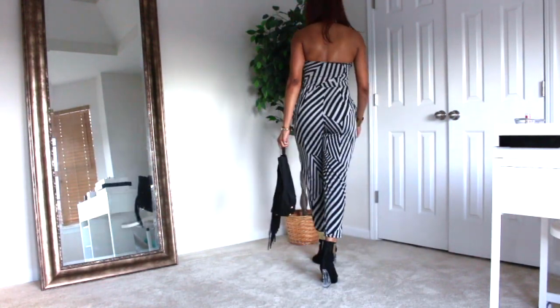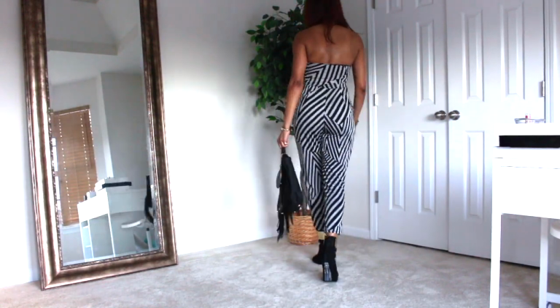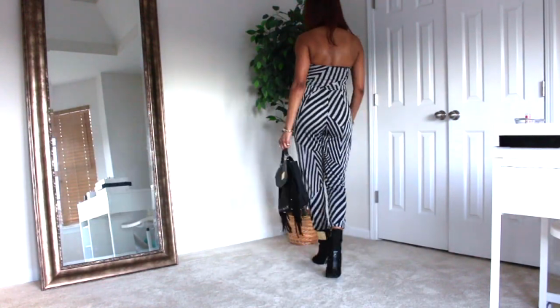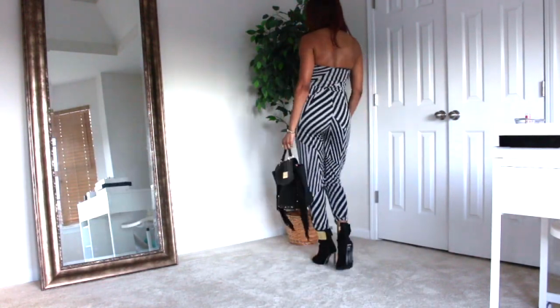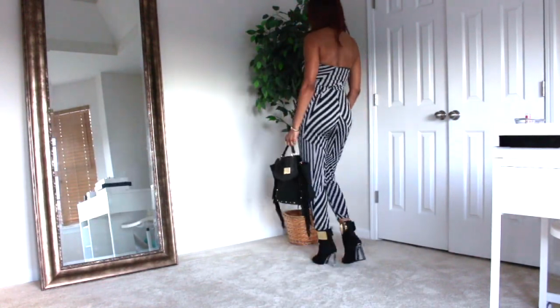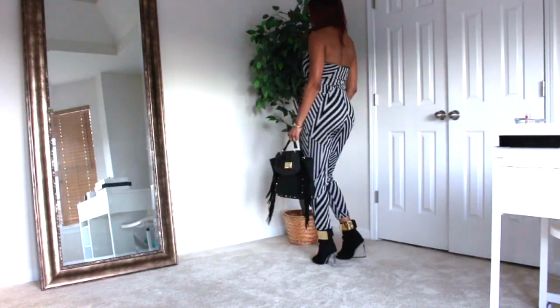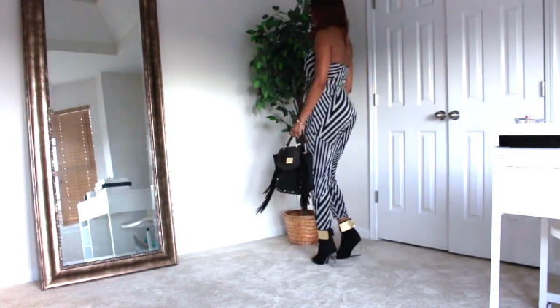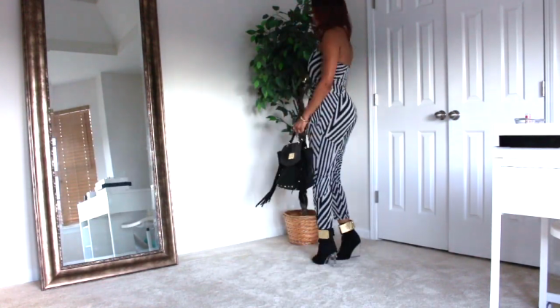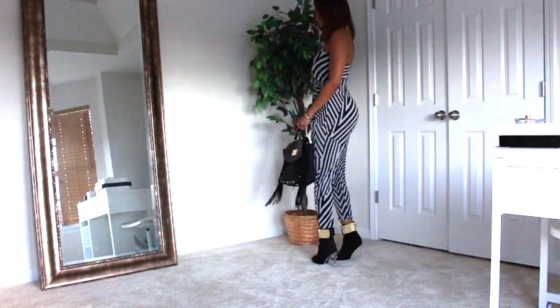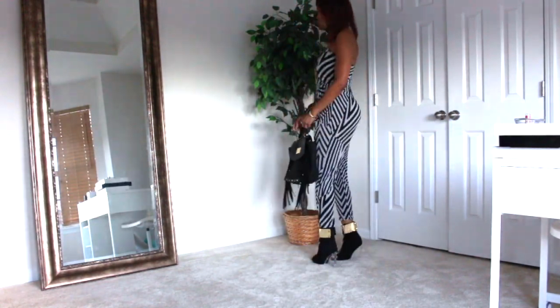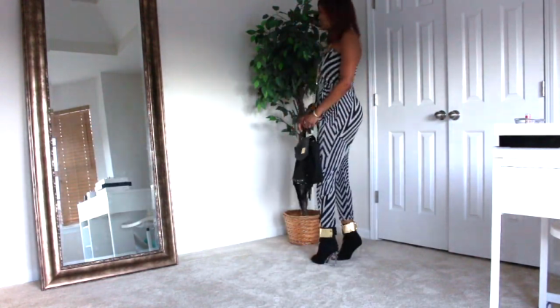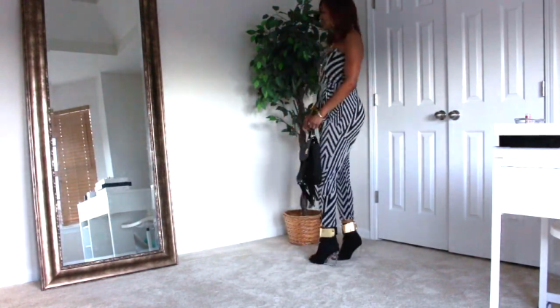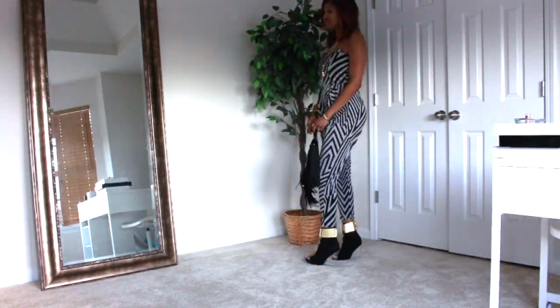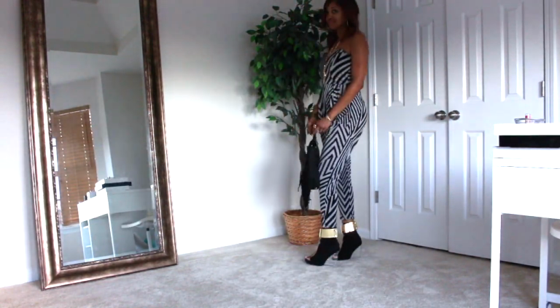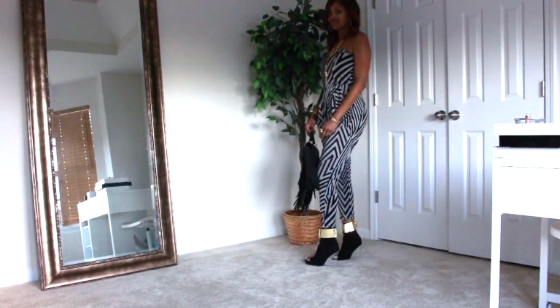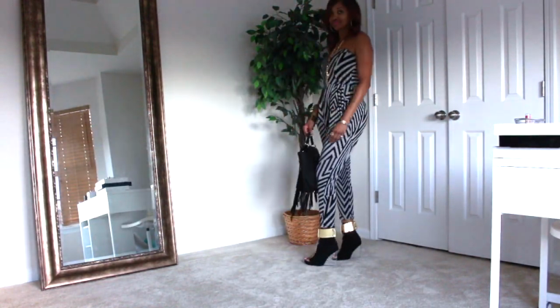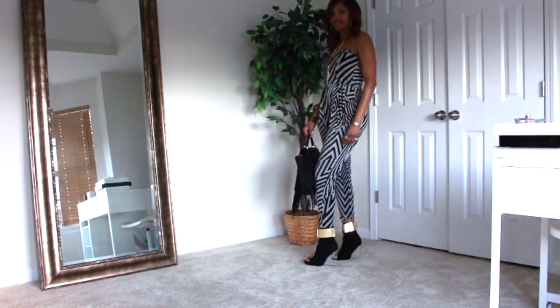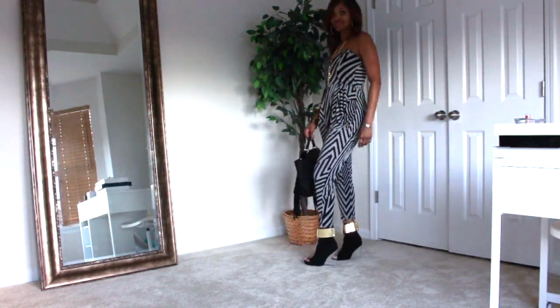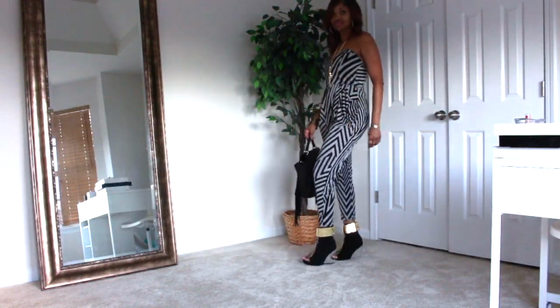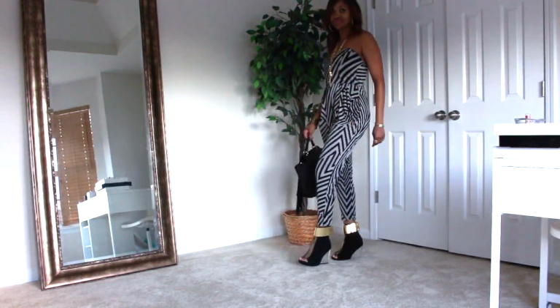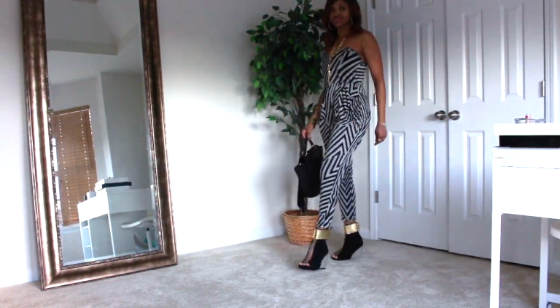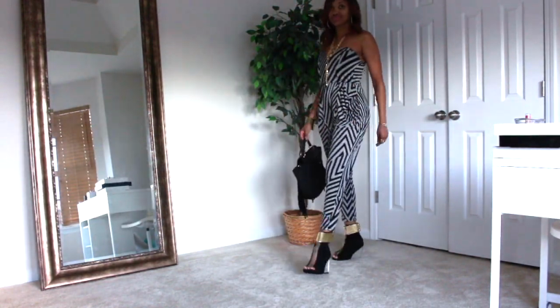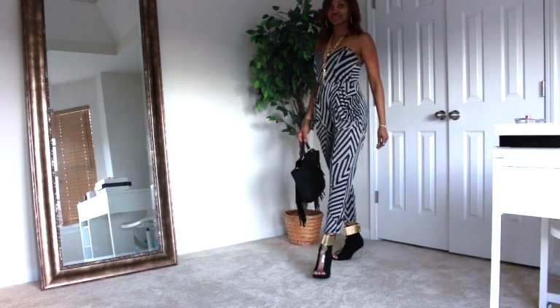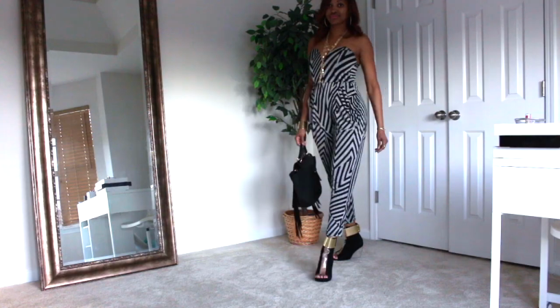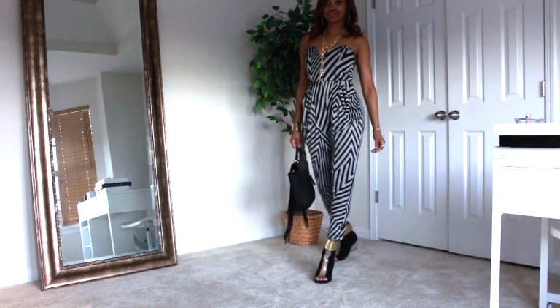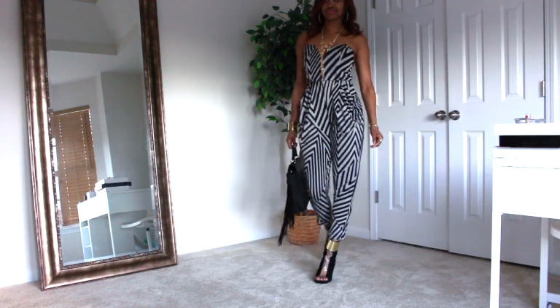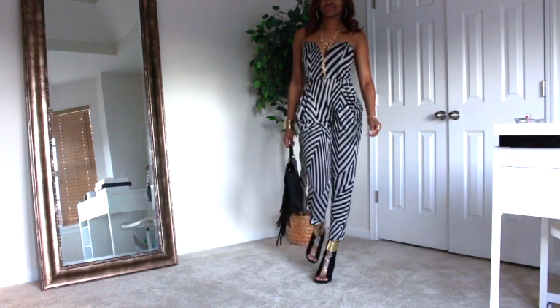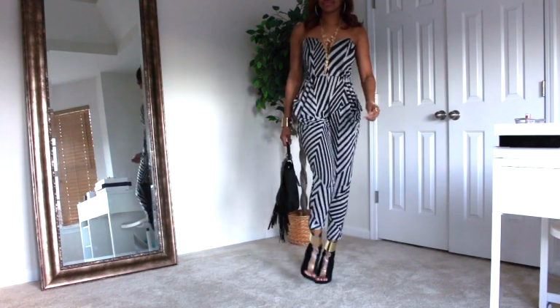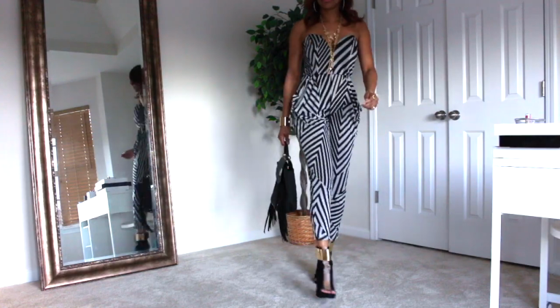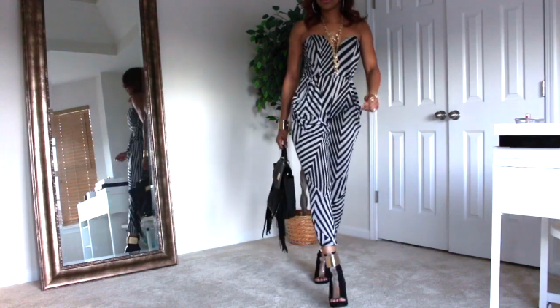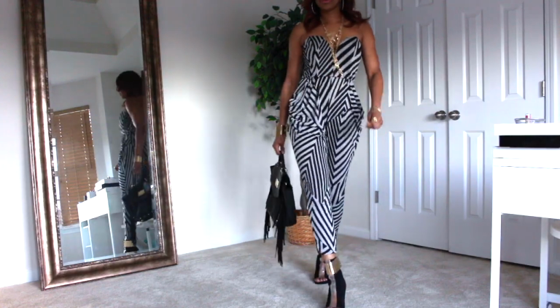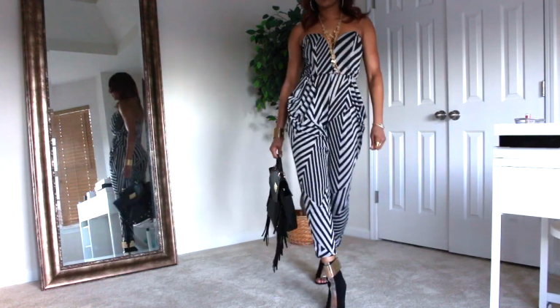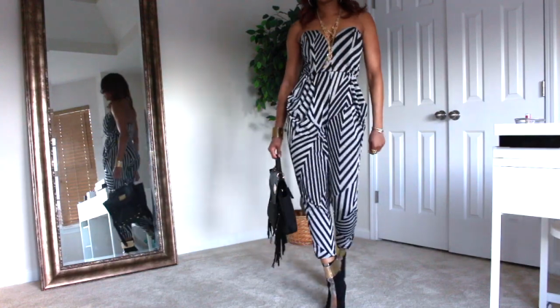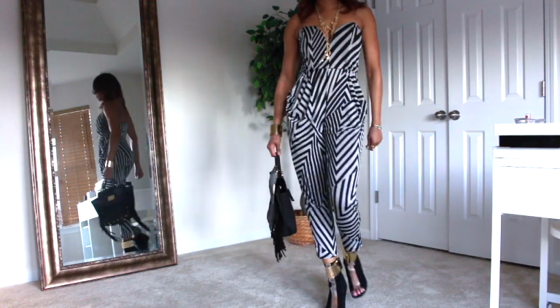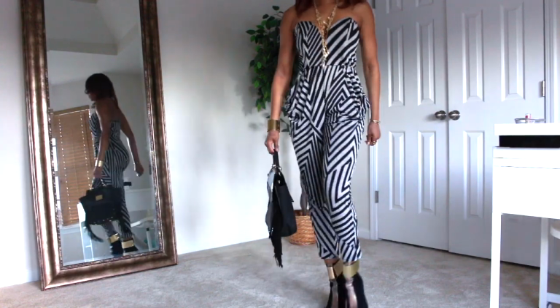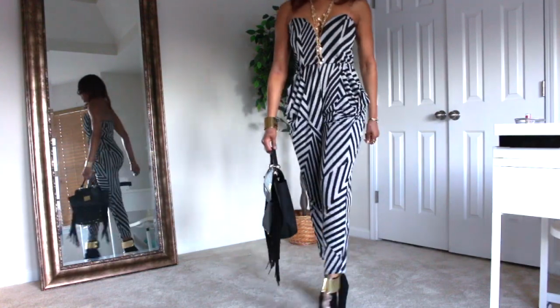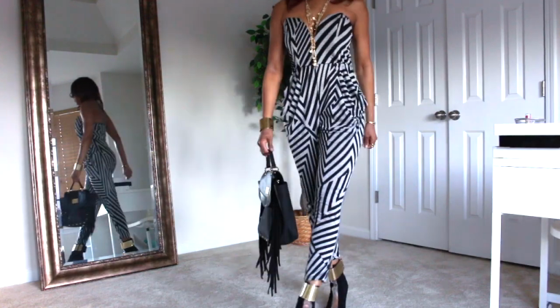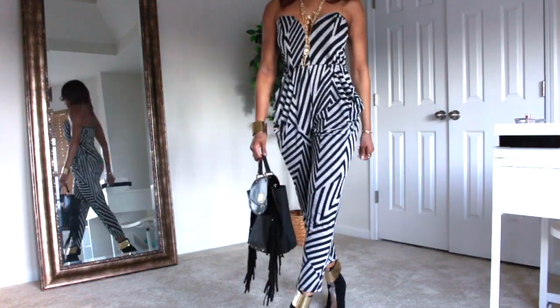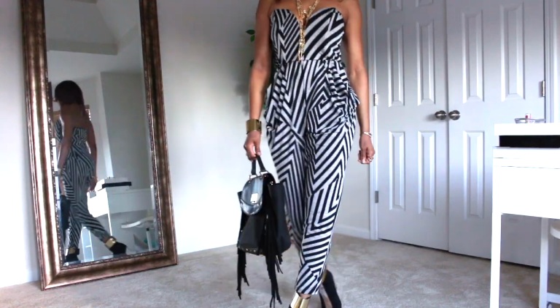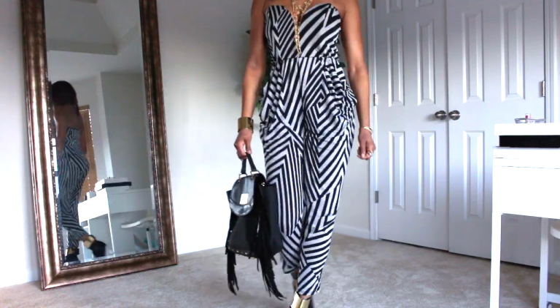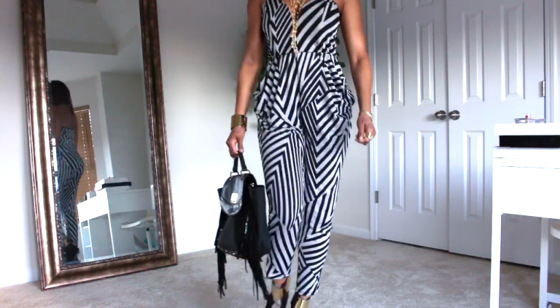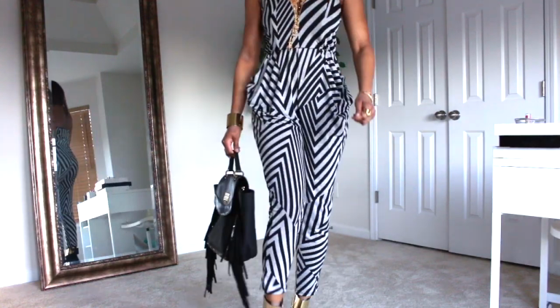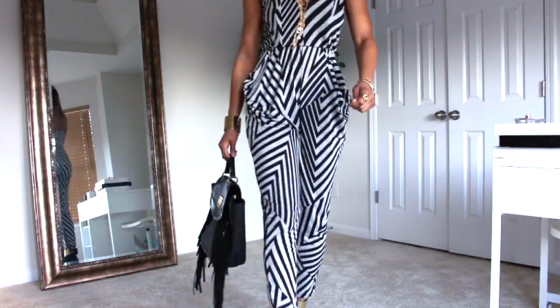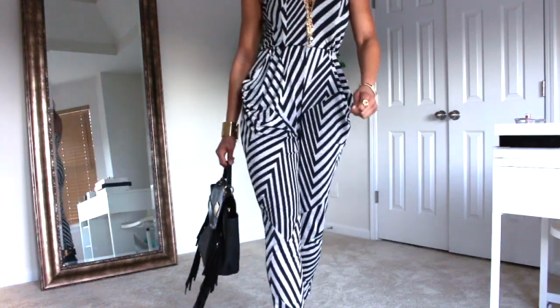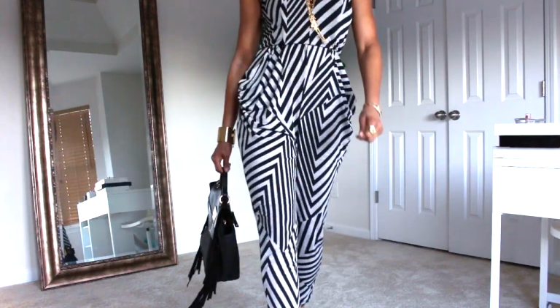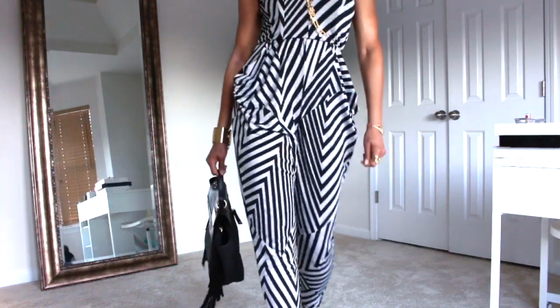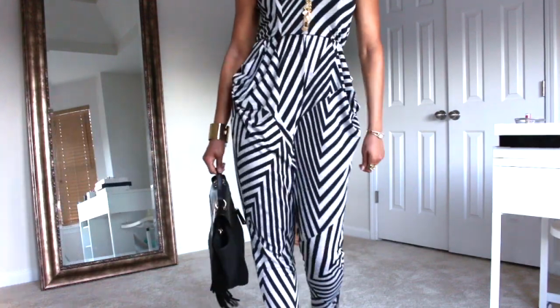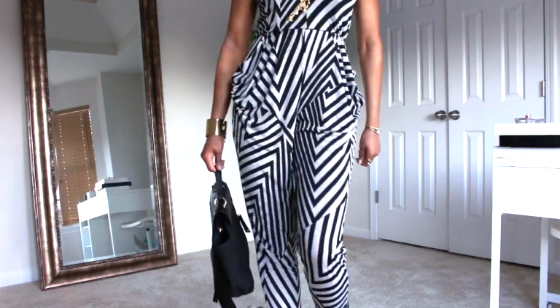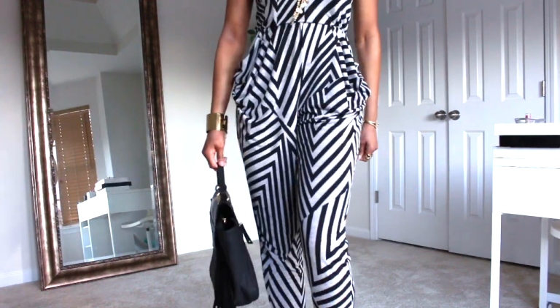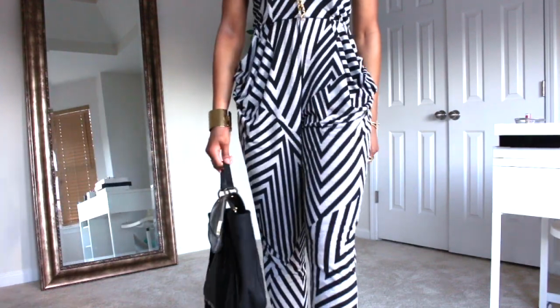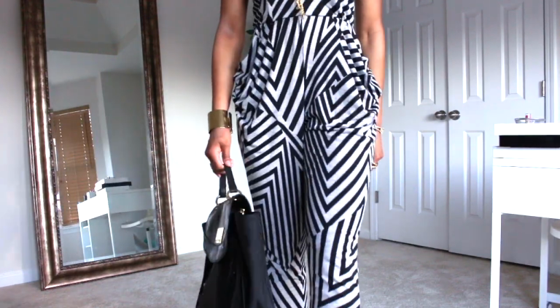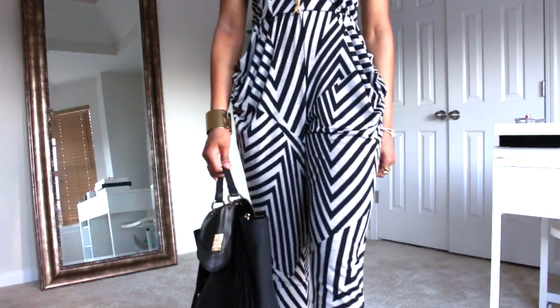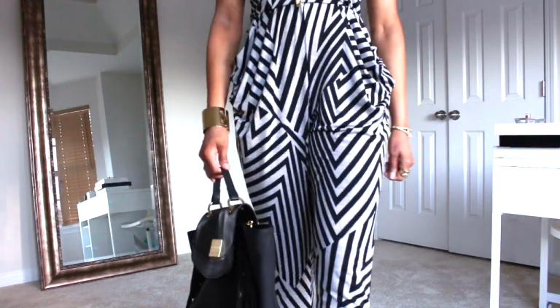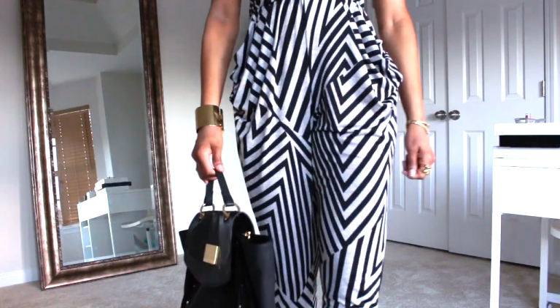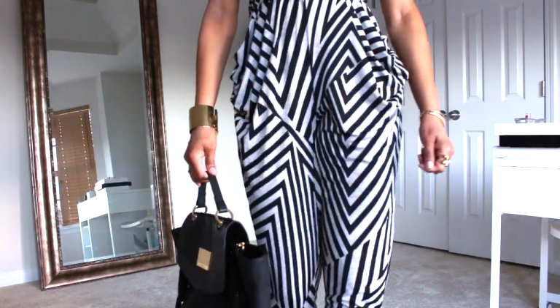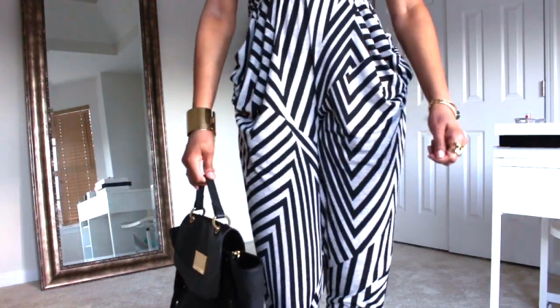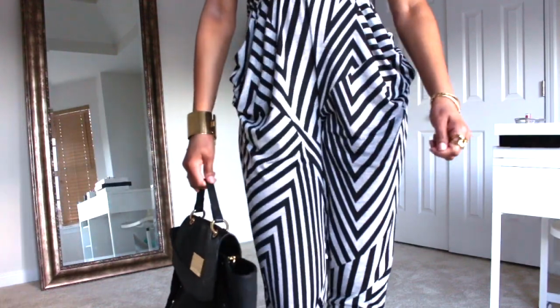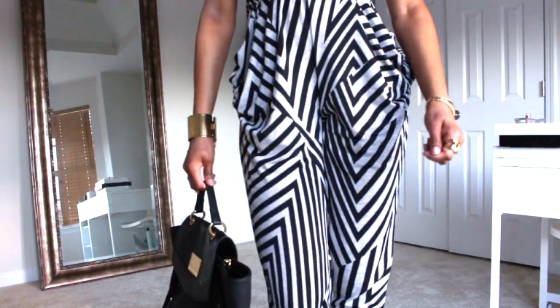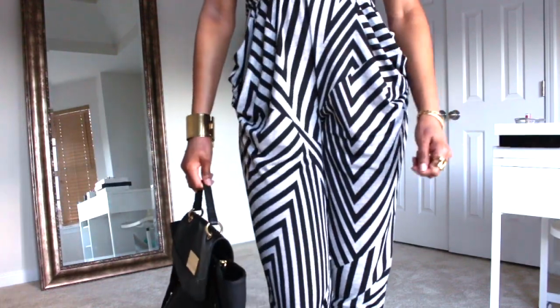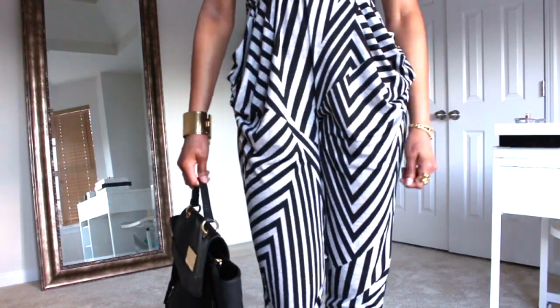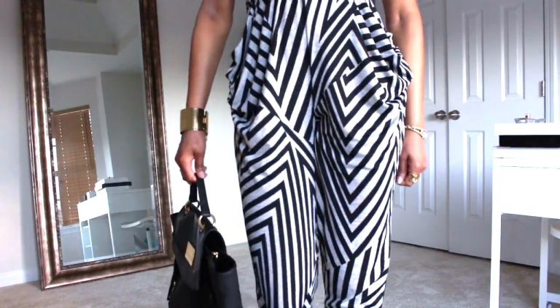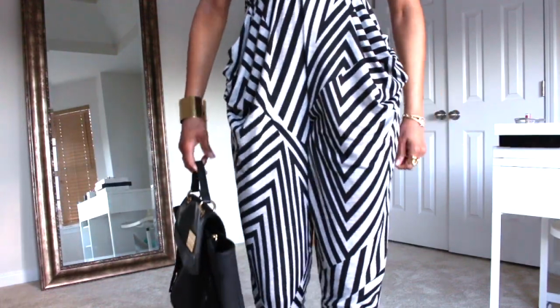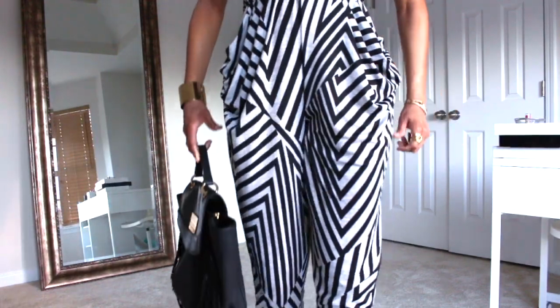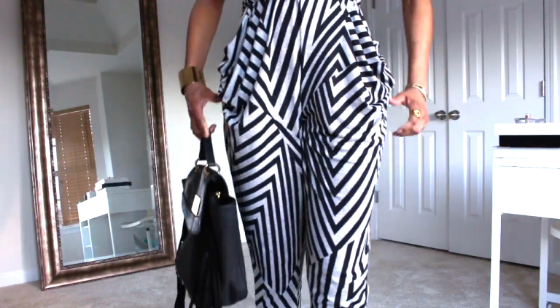I decided to wear a one-piece jumpsuit because it is simple, quick and easy to style.